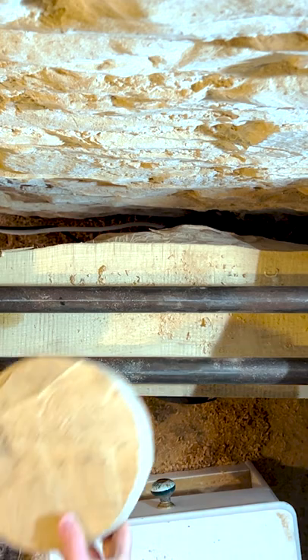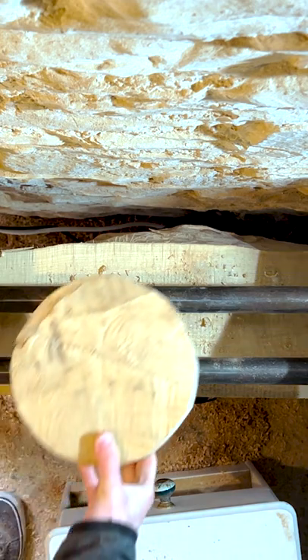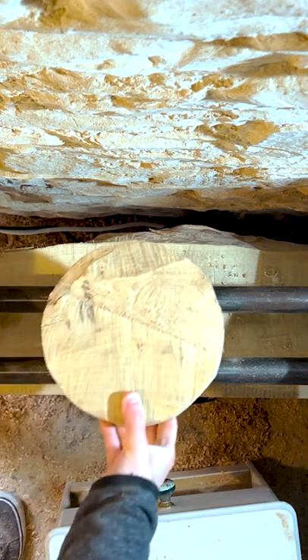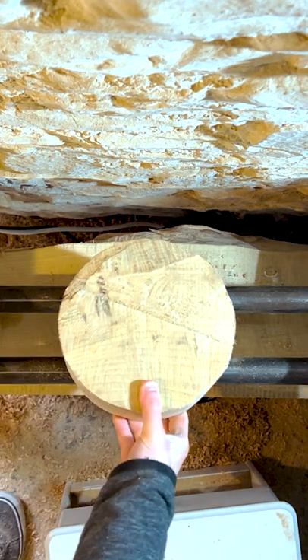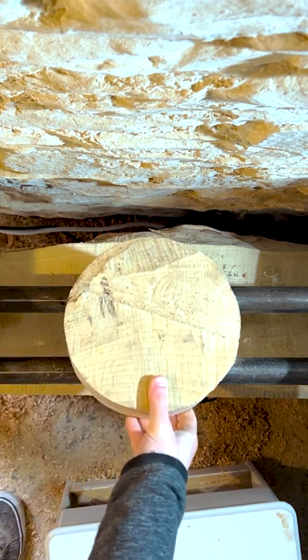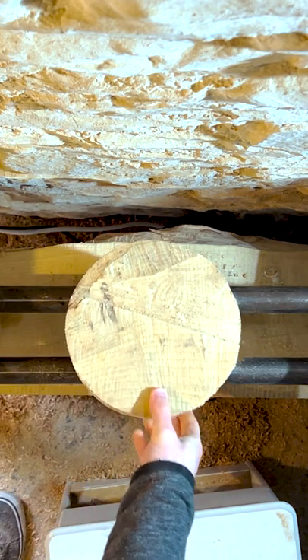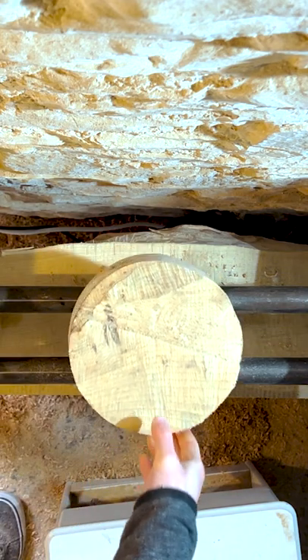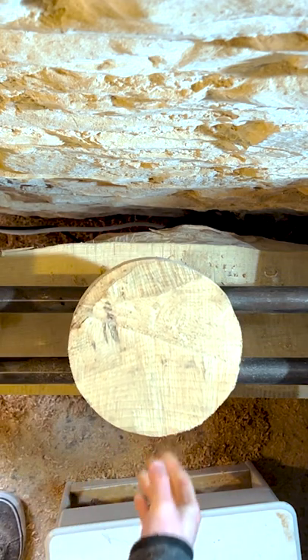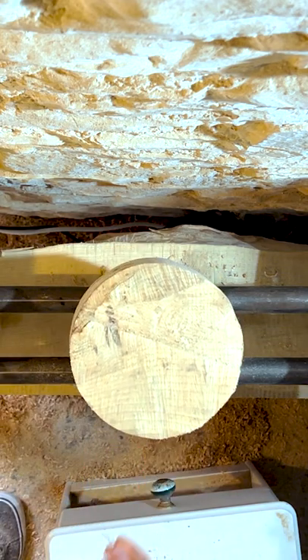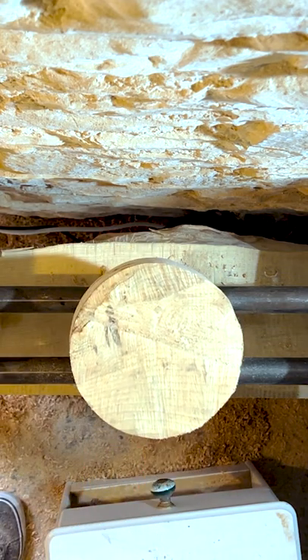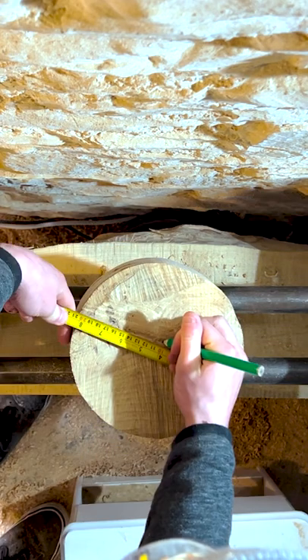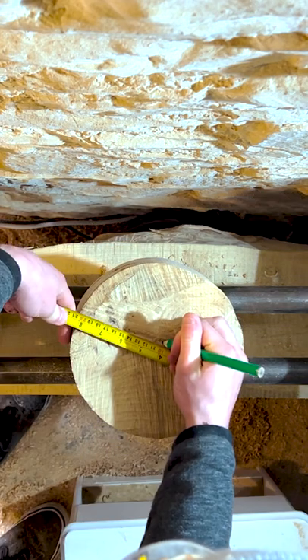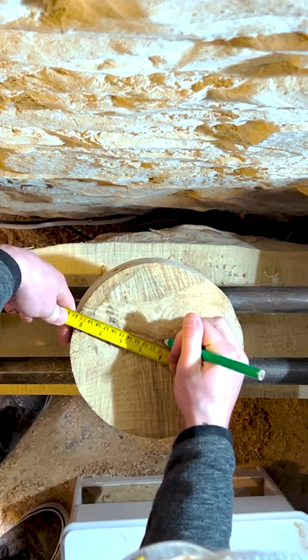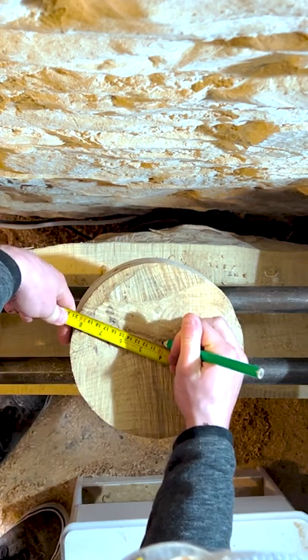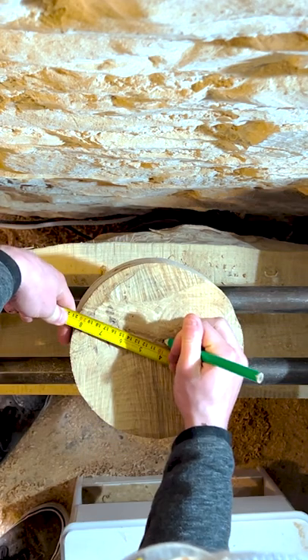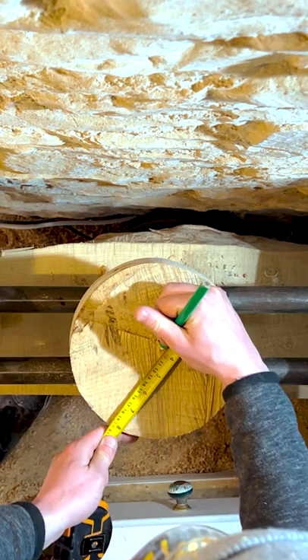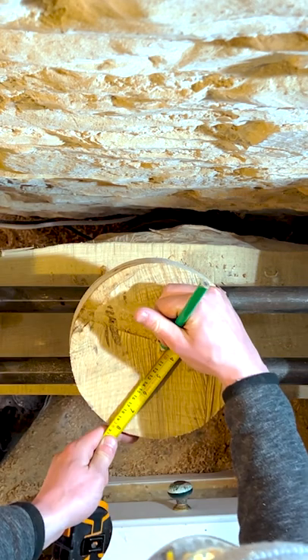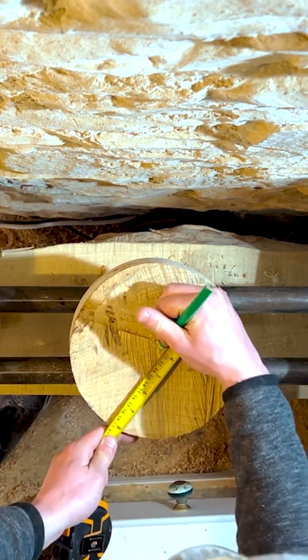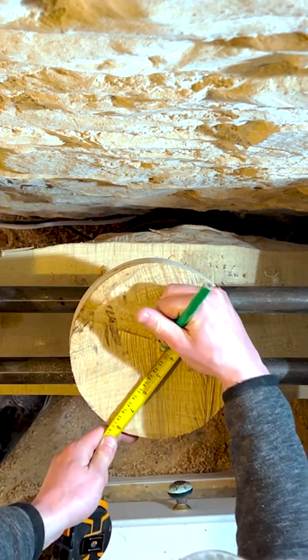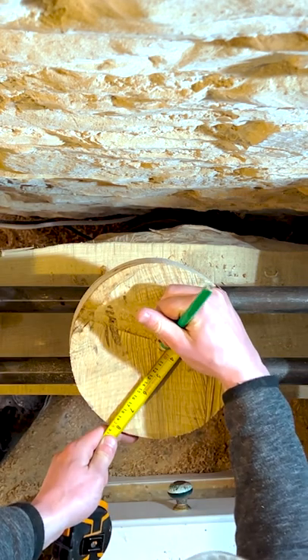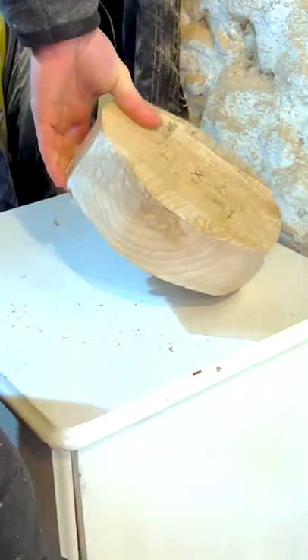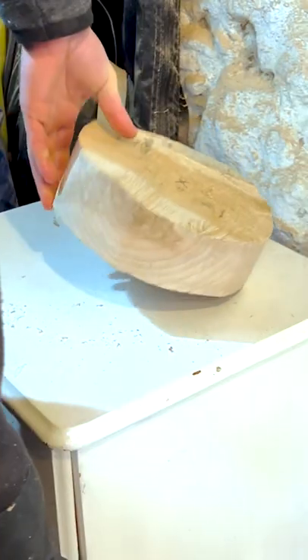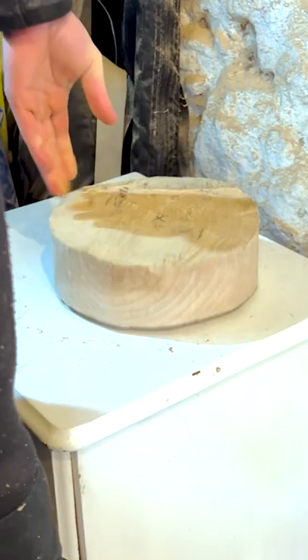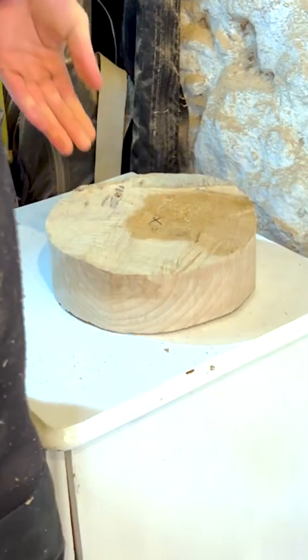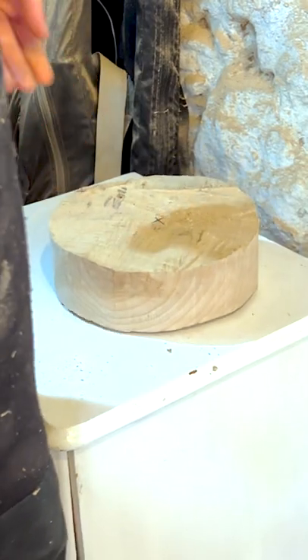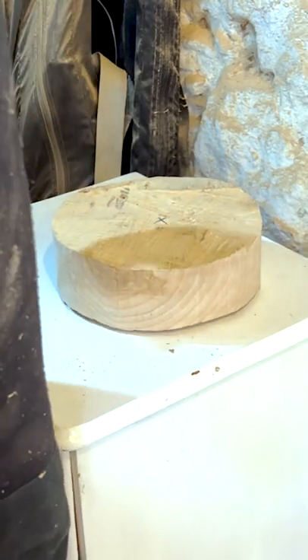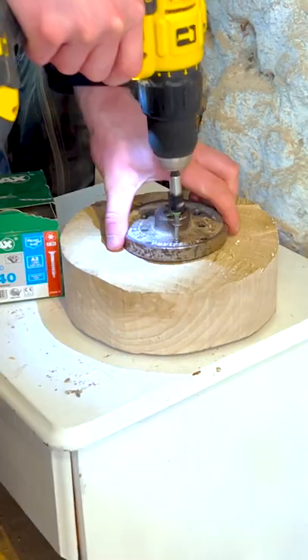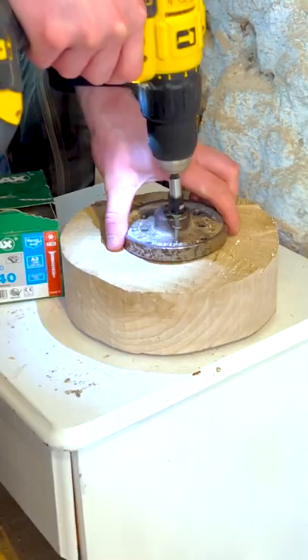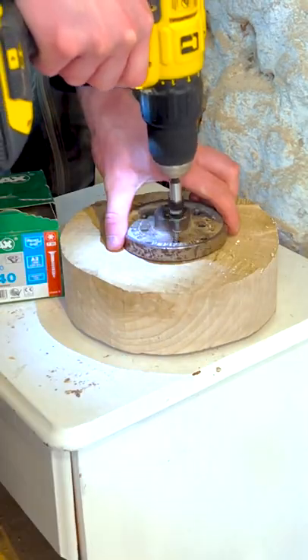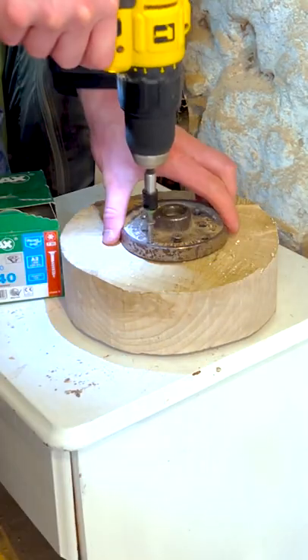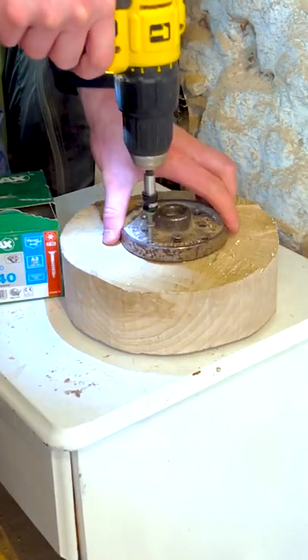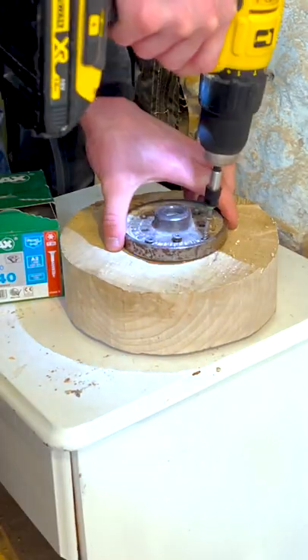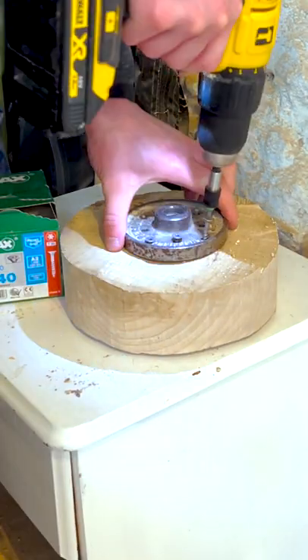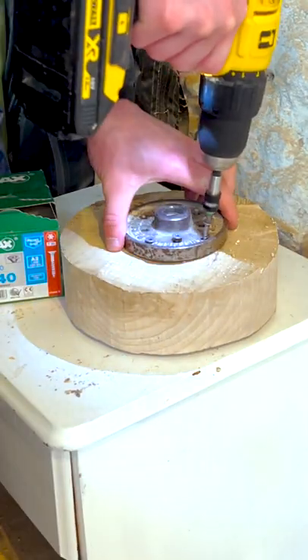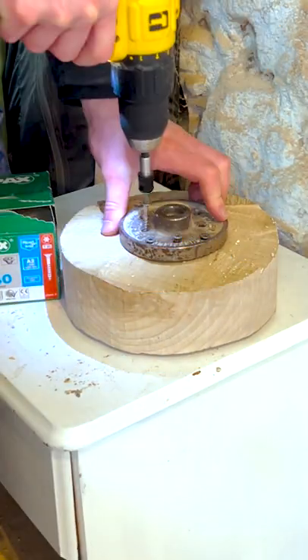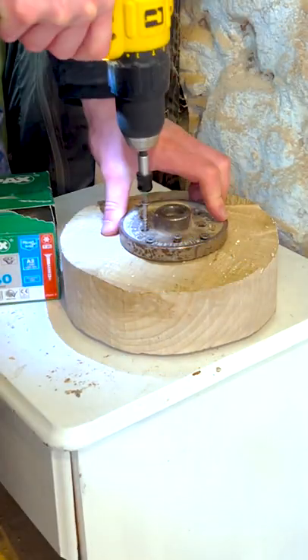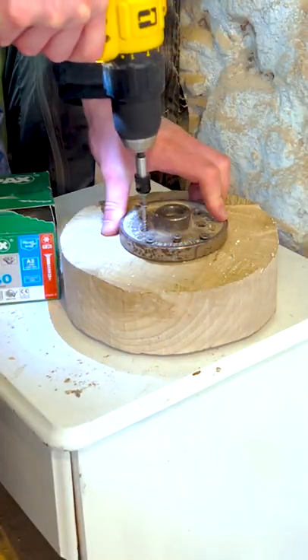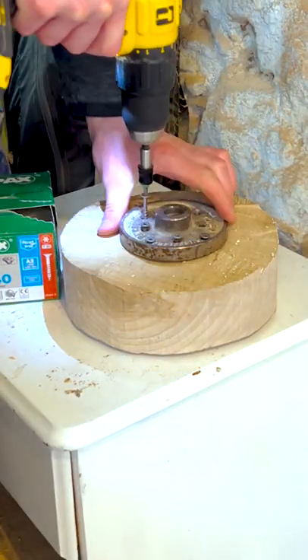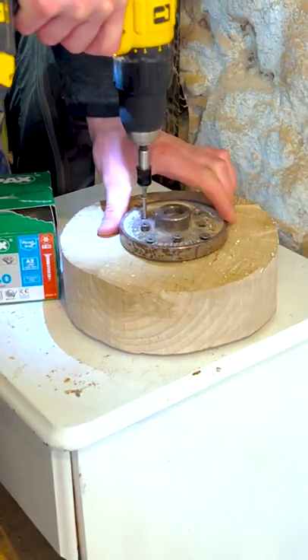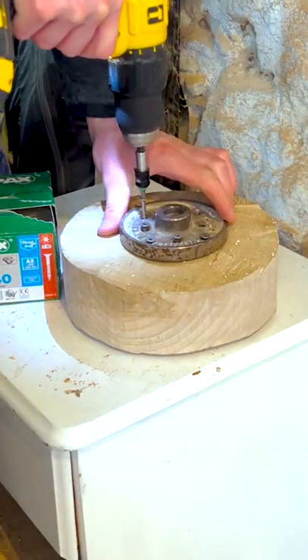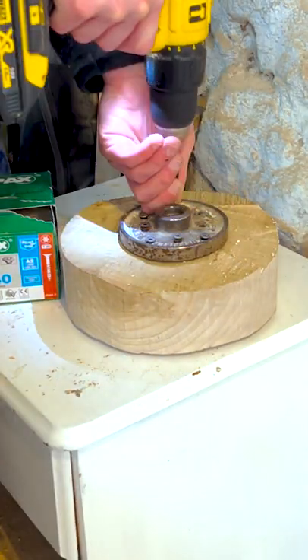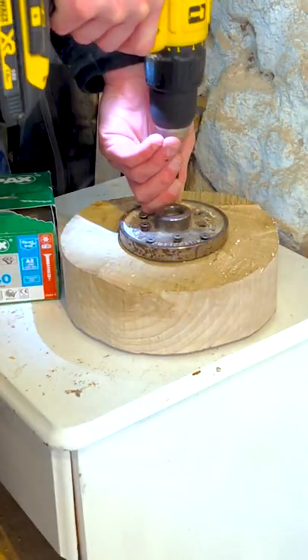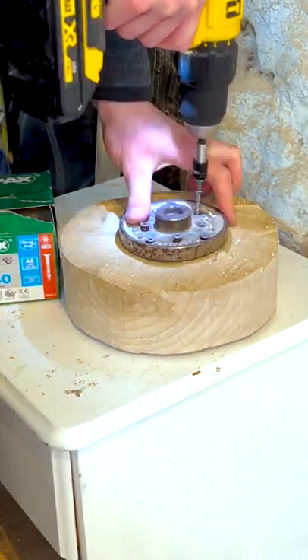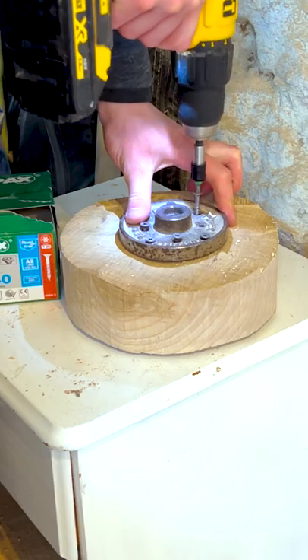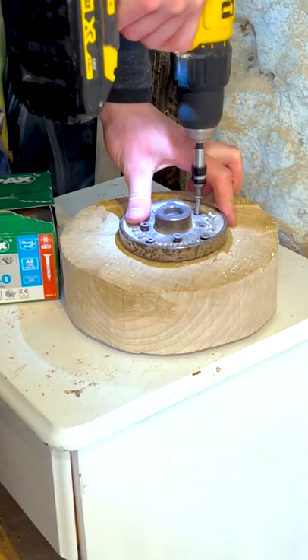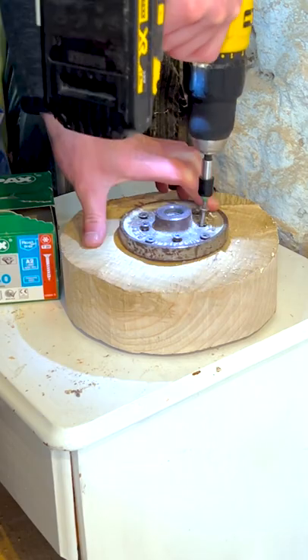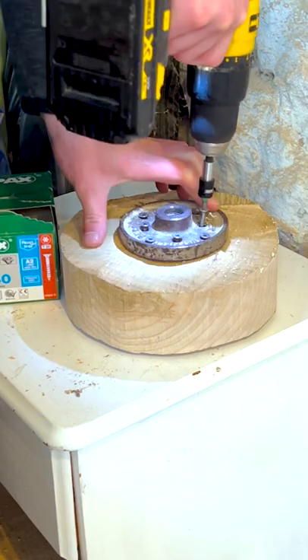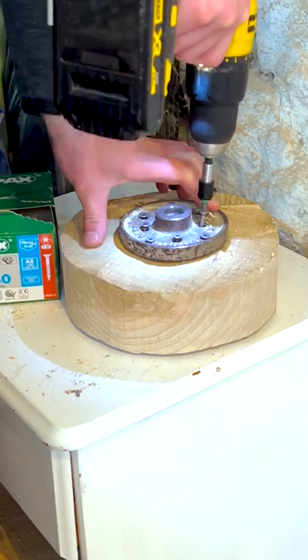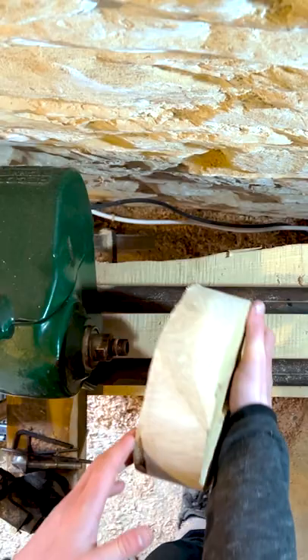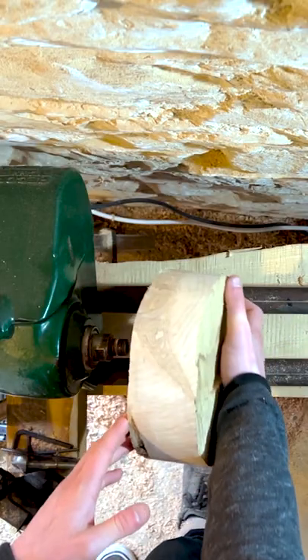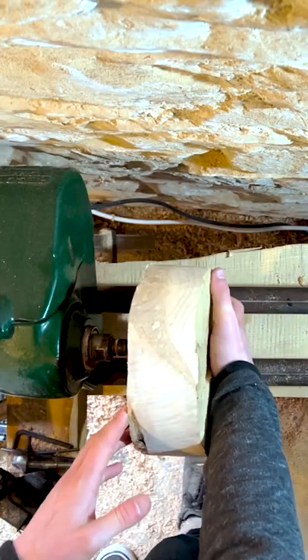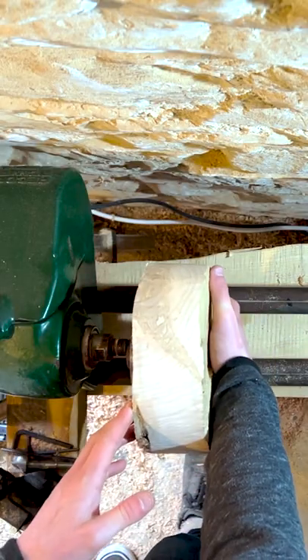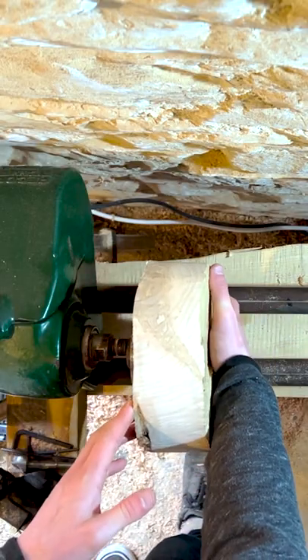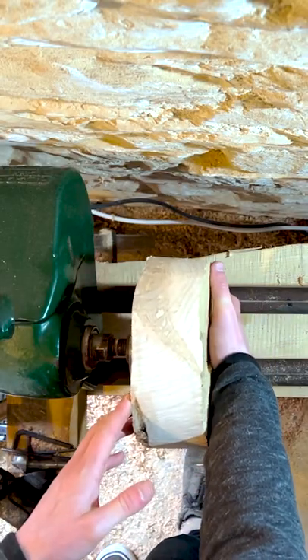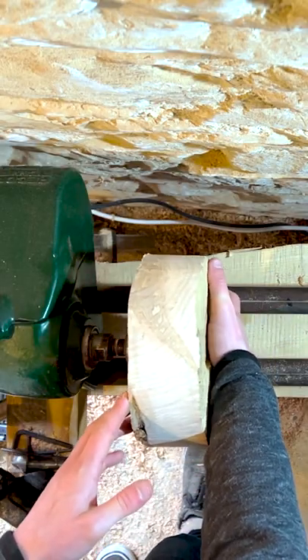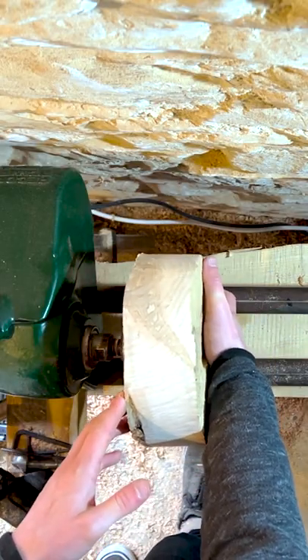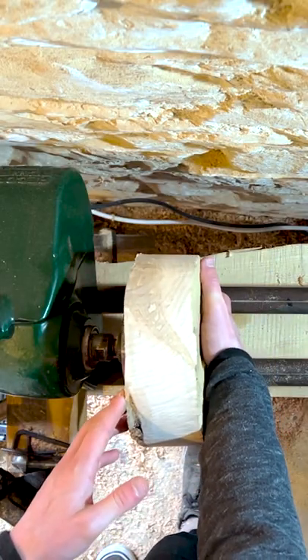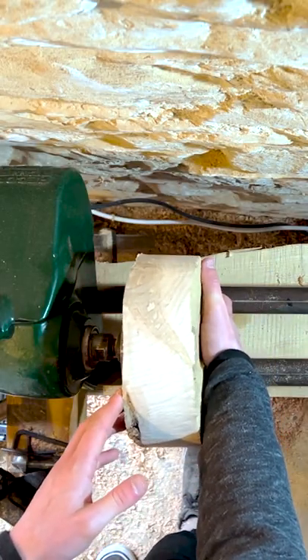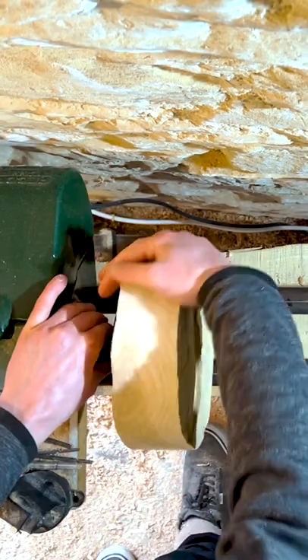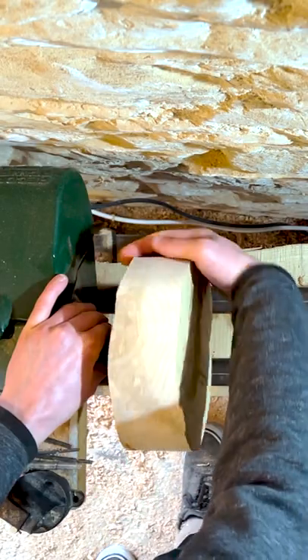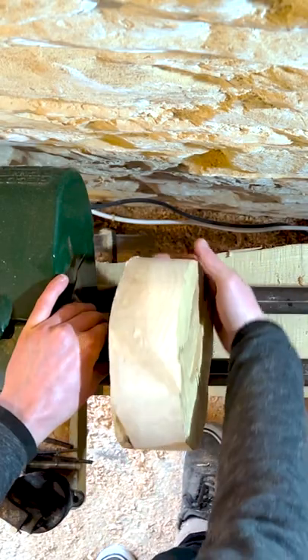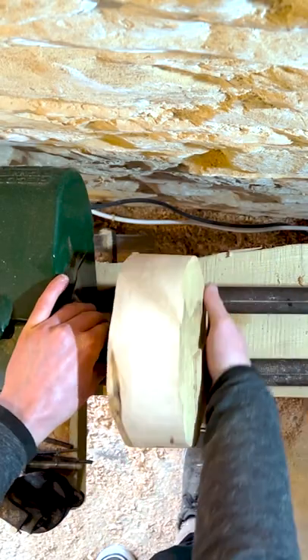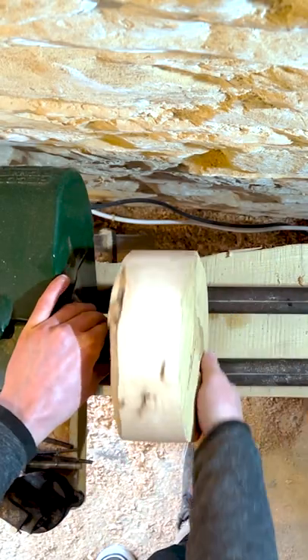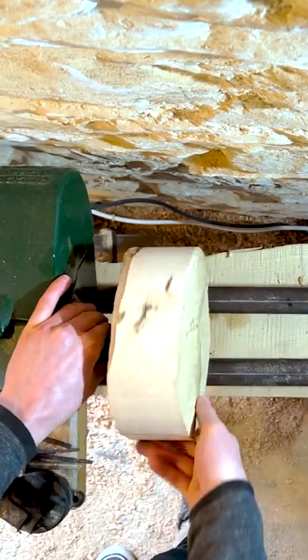Today we have this piece of wood. I'm going to find the centre here and attach a faceplate with some screws. Once I've done that, it's time to mount it on the lathe and it can start spinning.